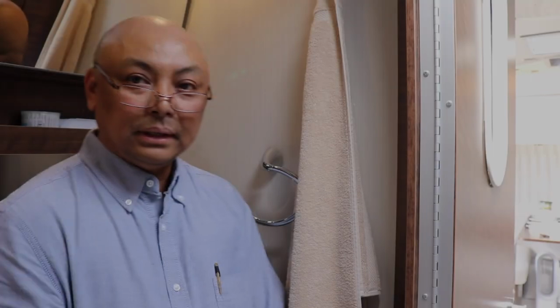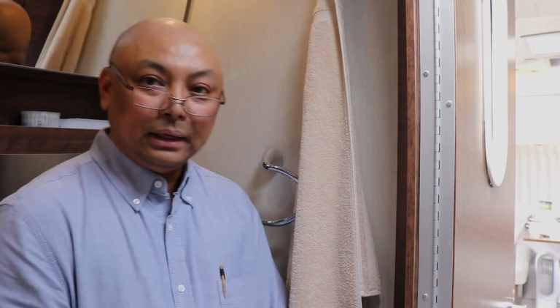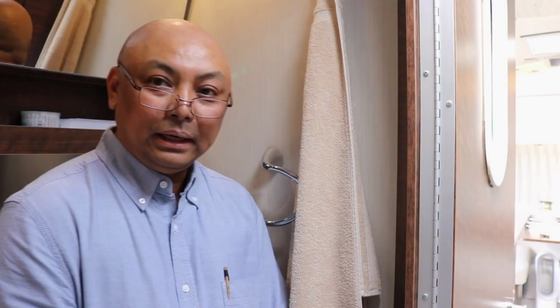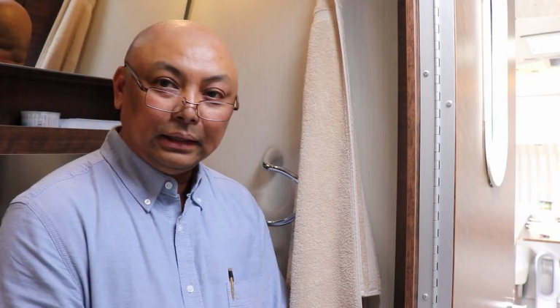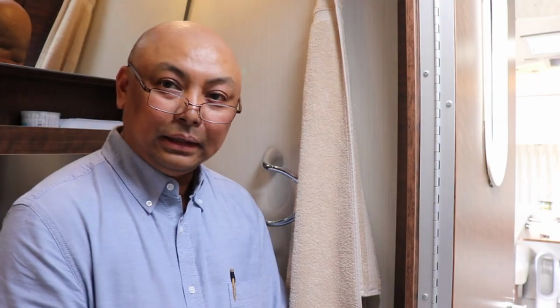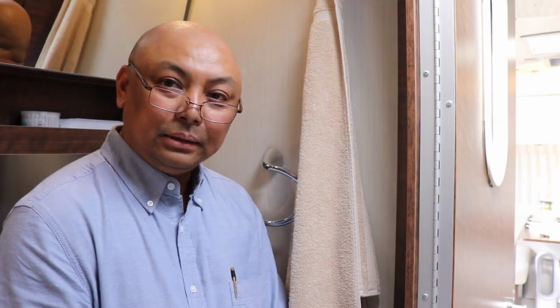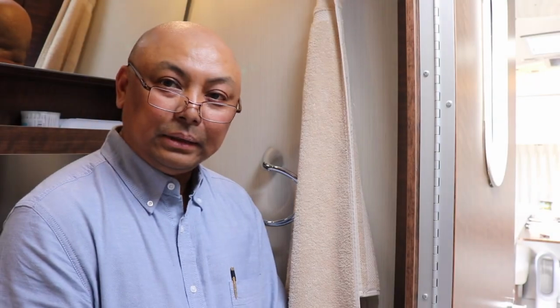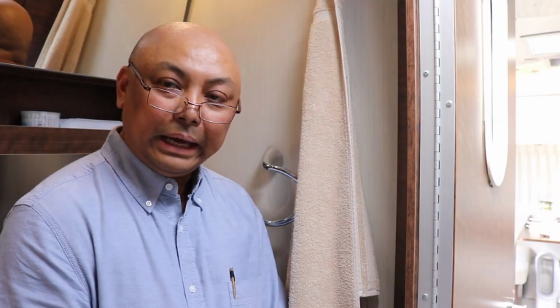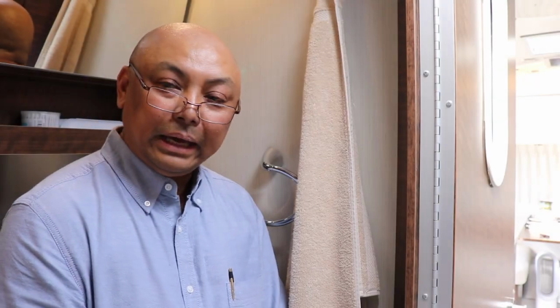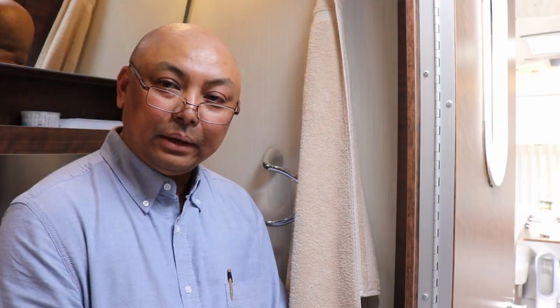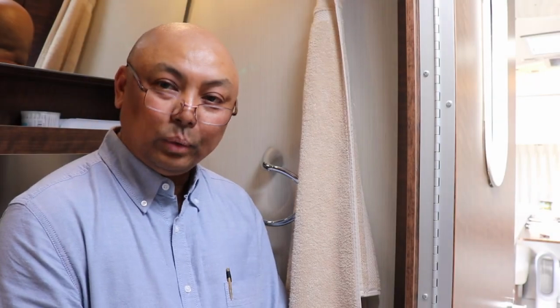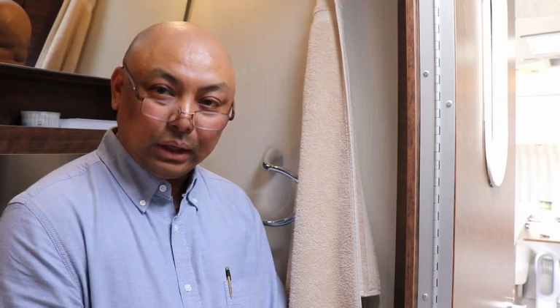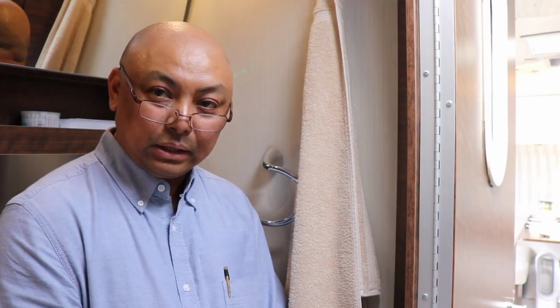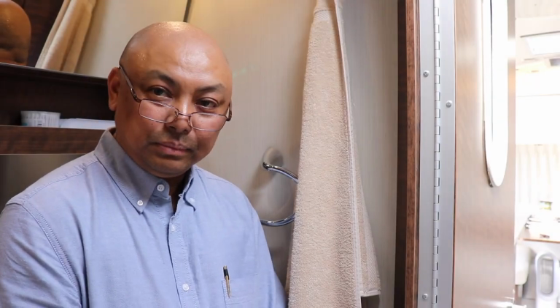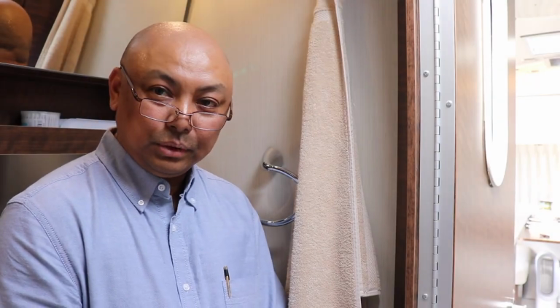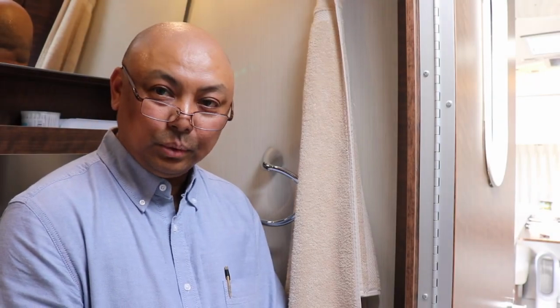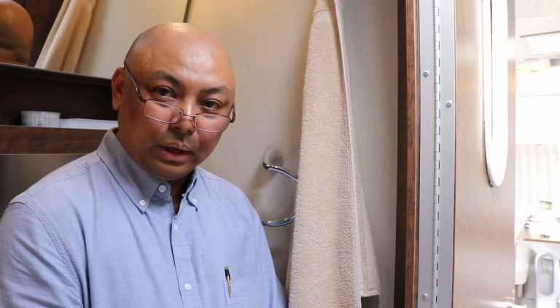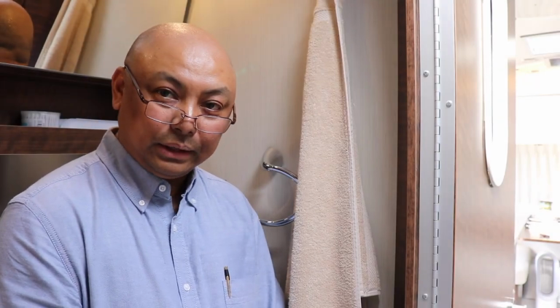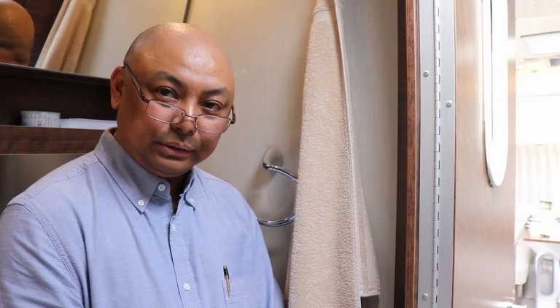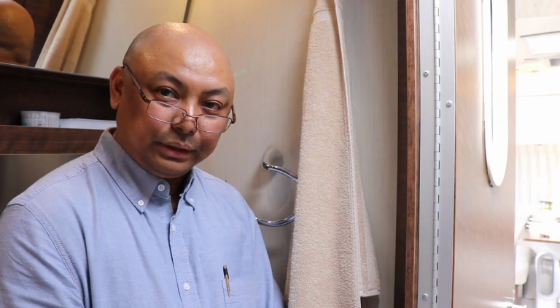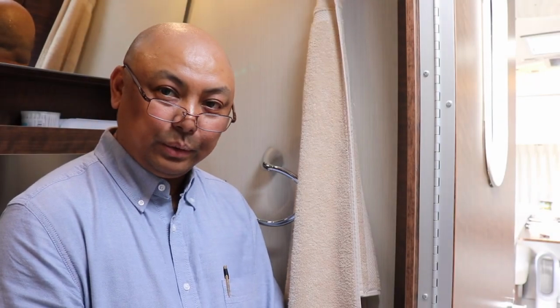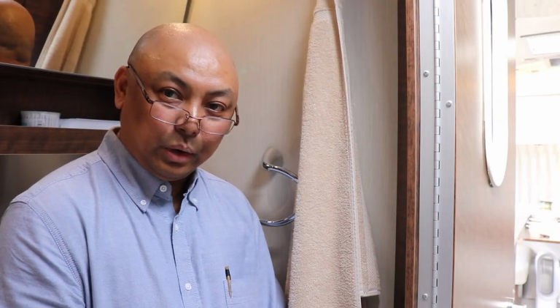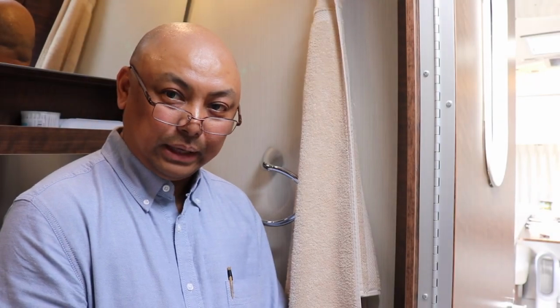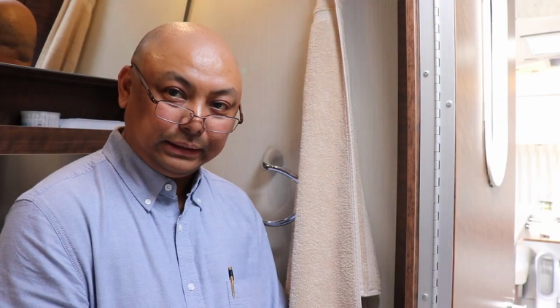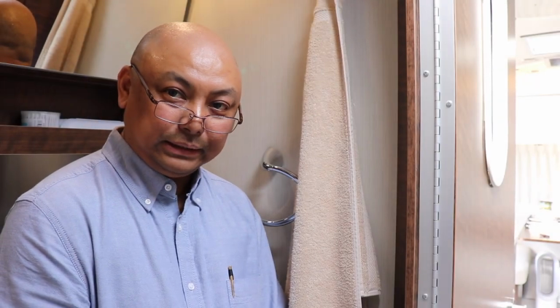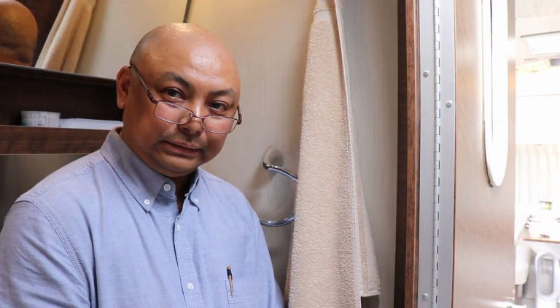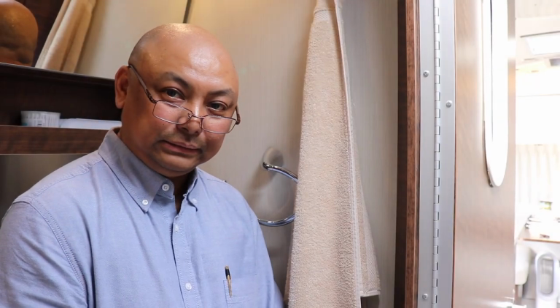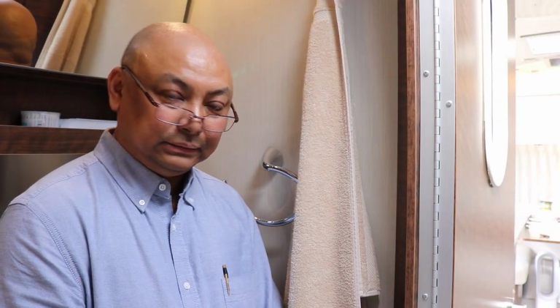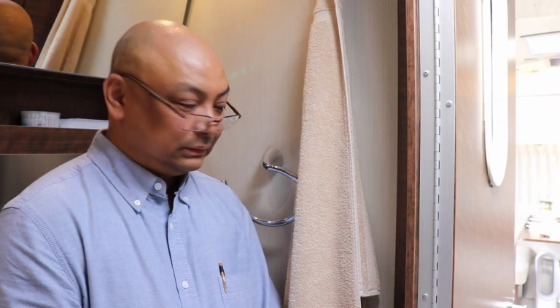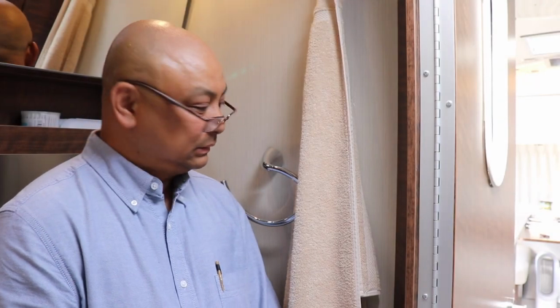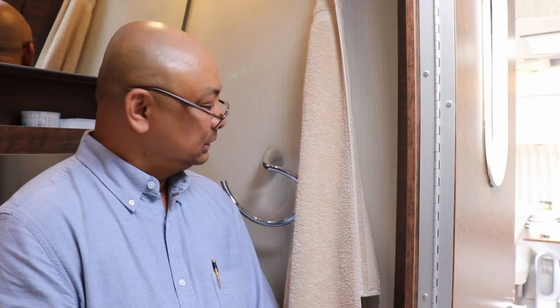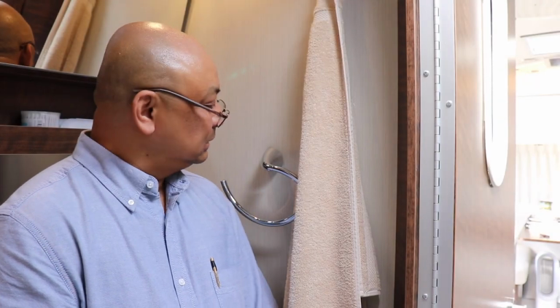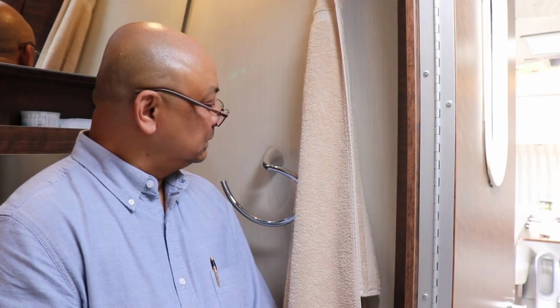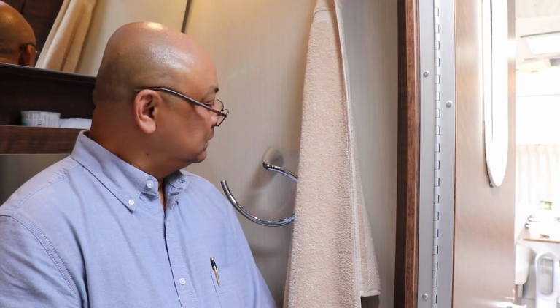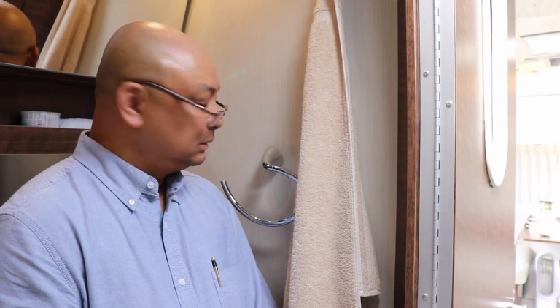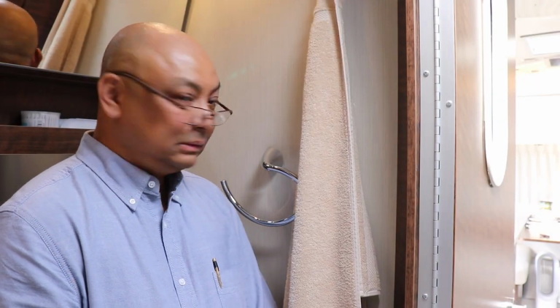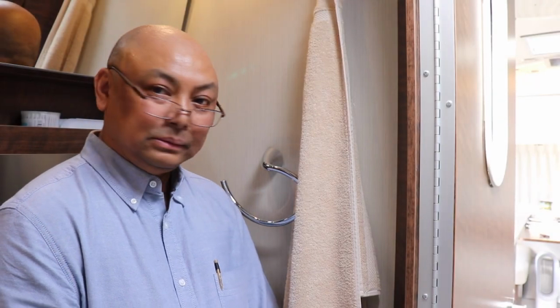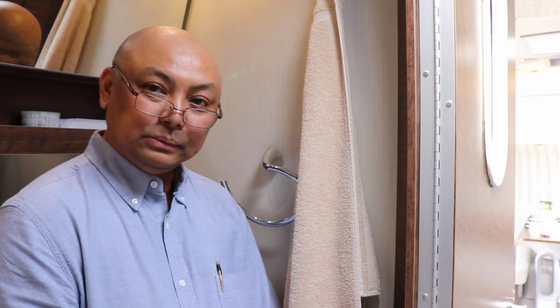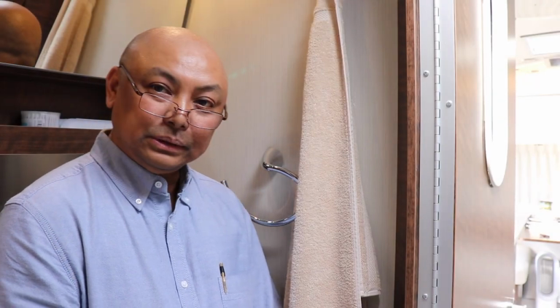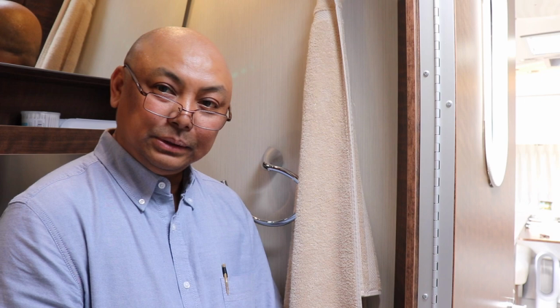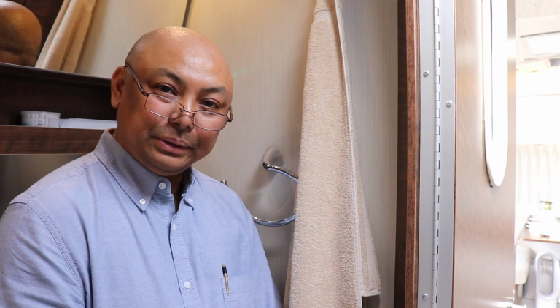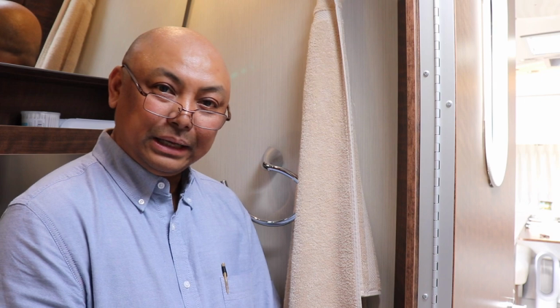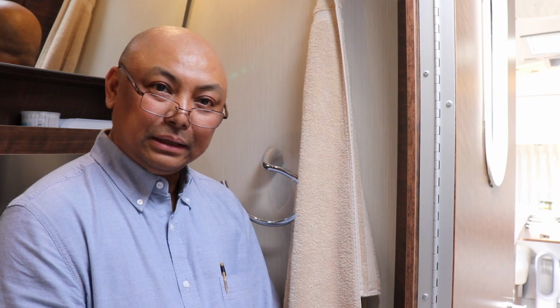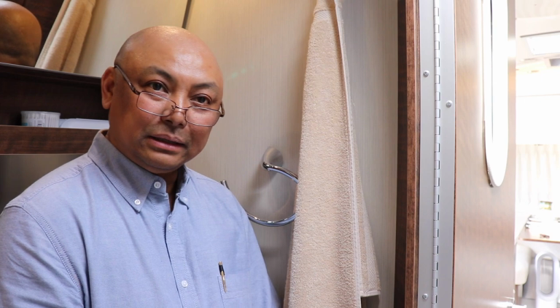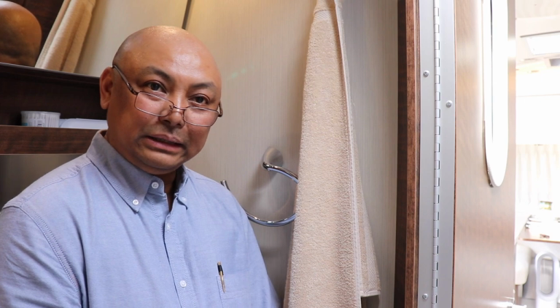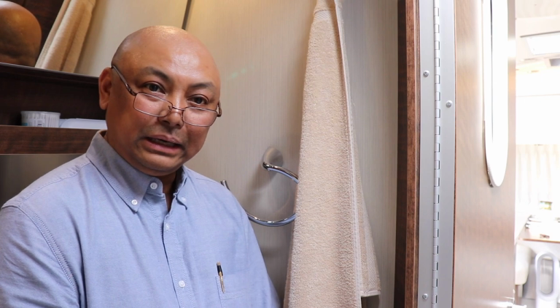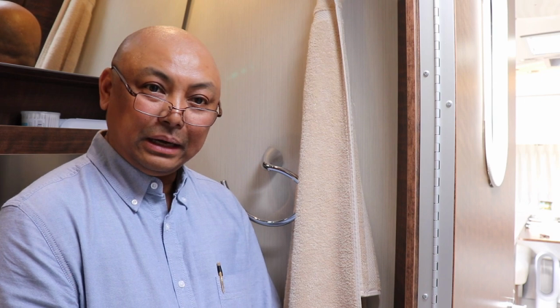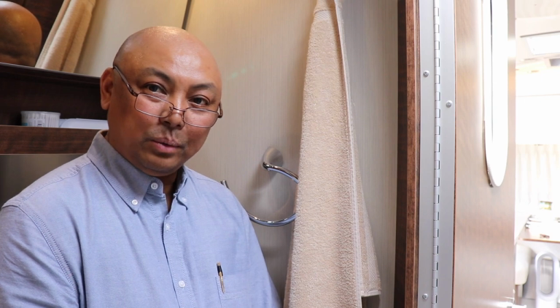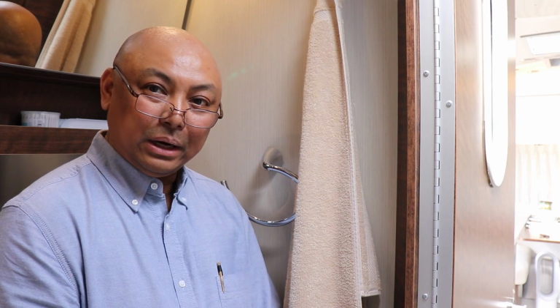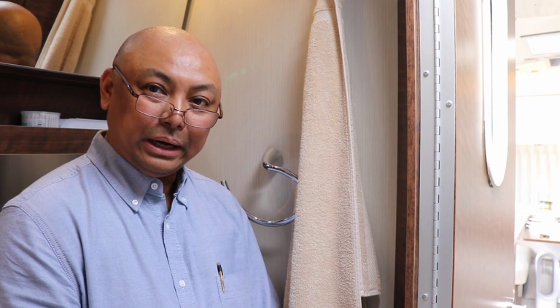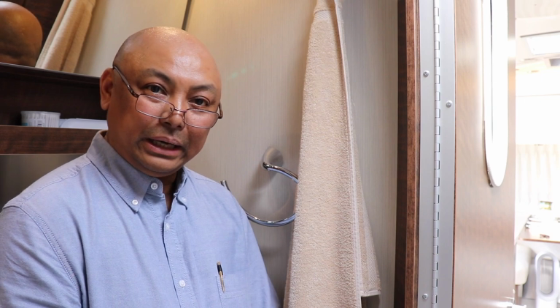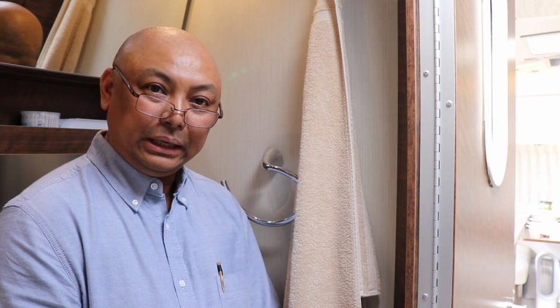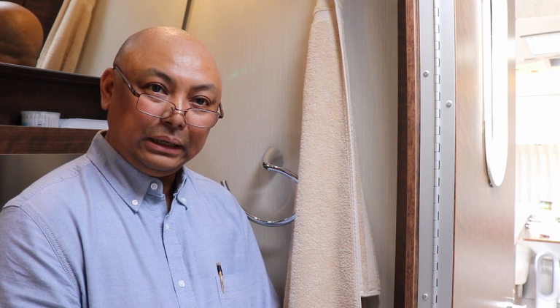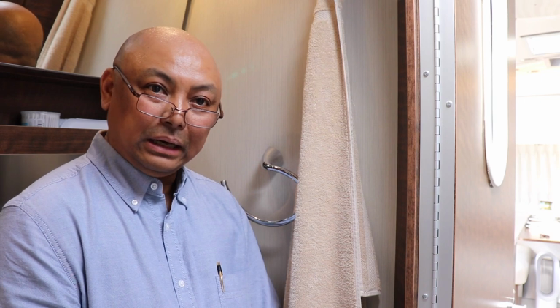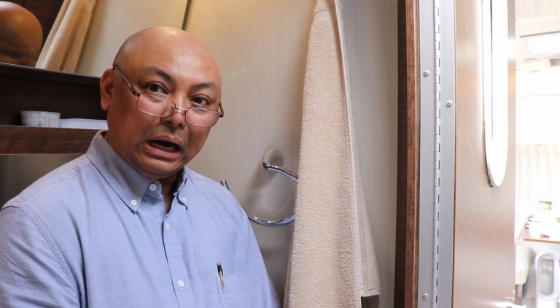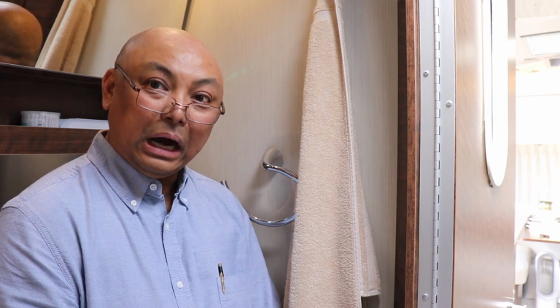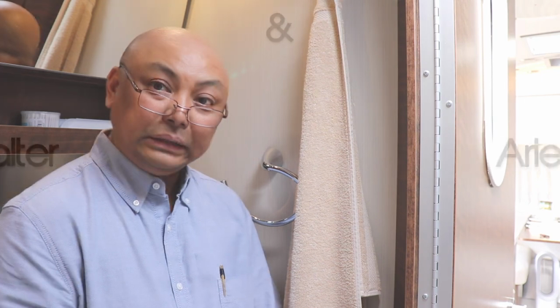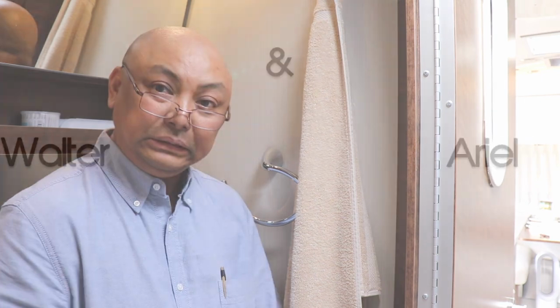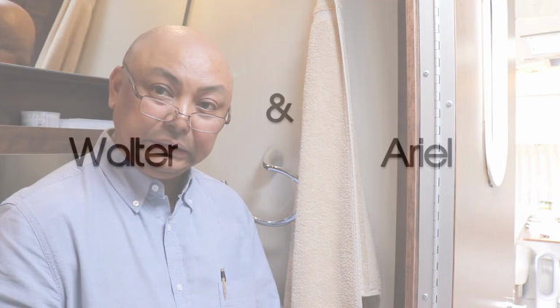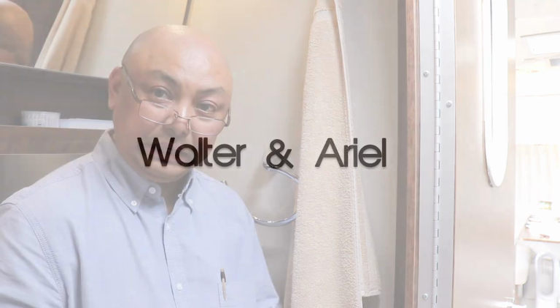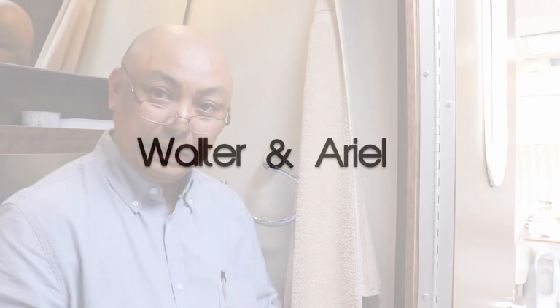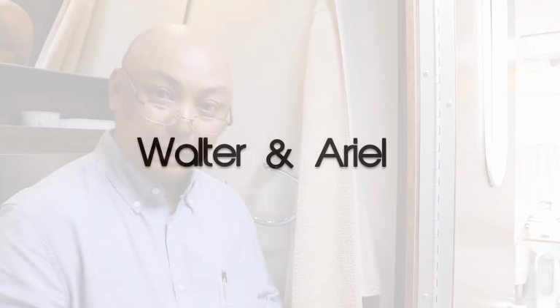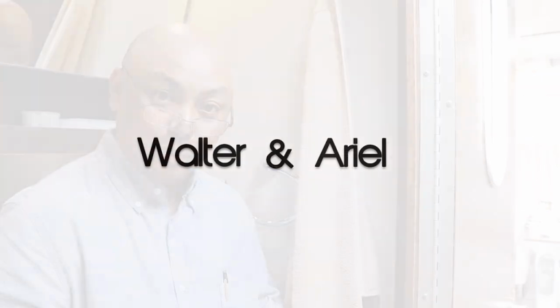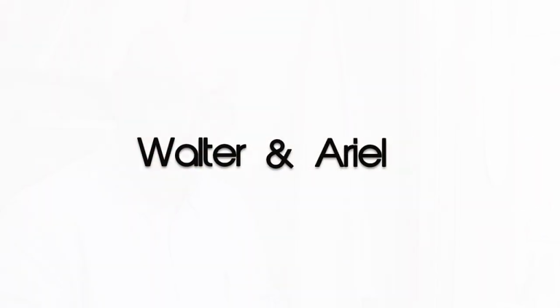Hello and welcome to Wandering Wanda. We're doing a little DIY — or rather, un-DIY.